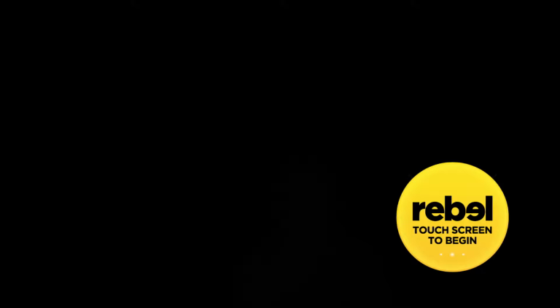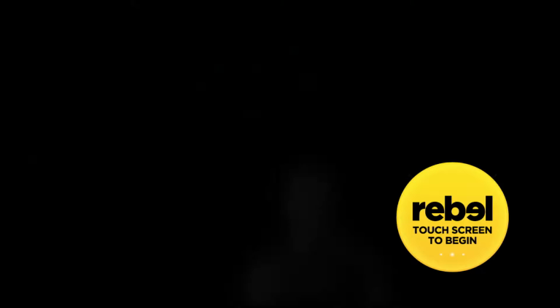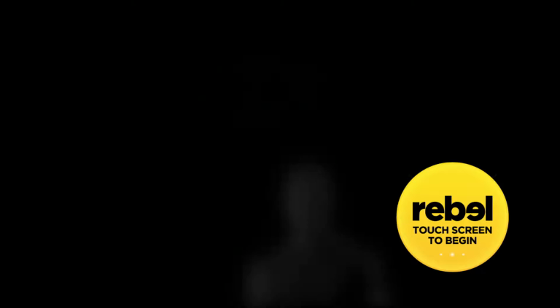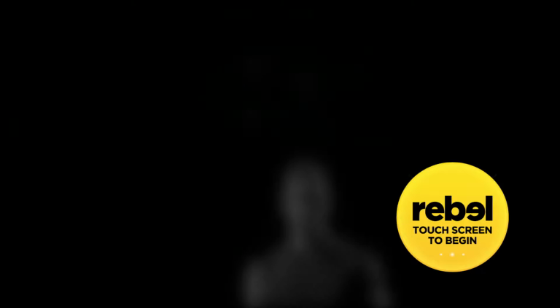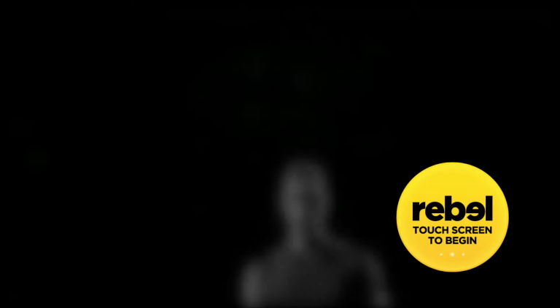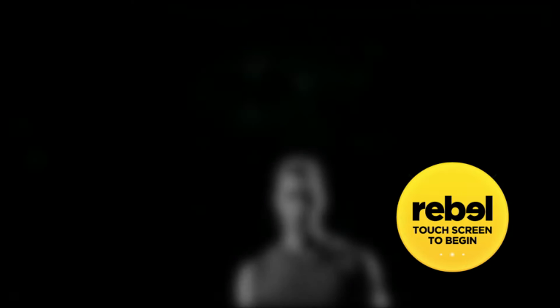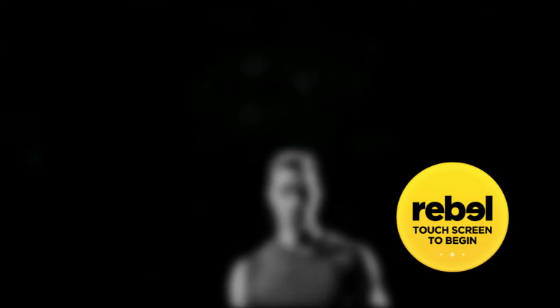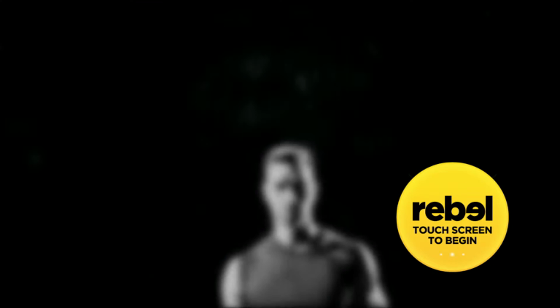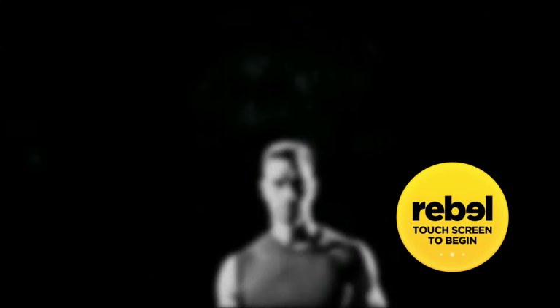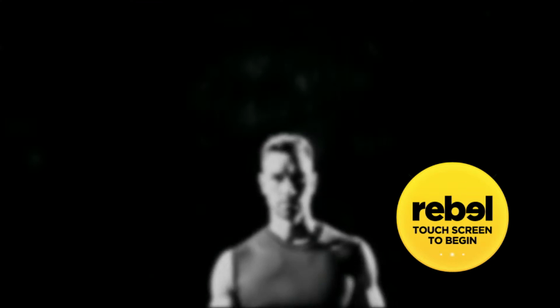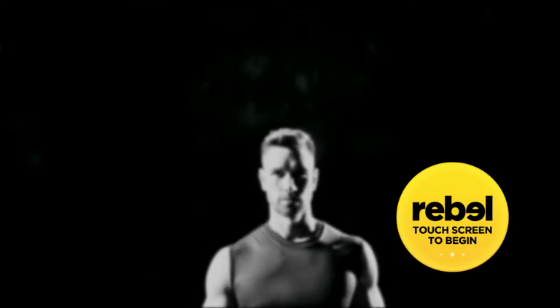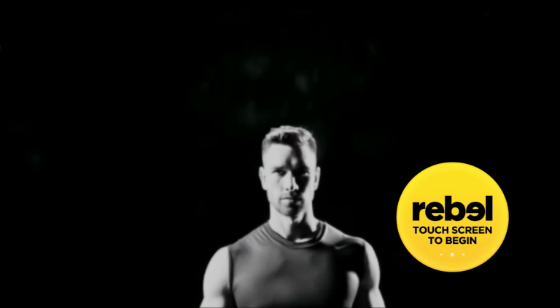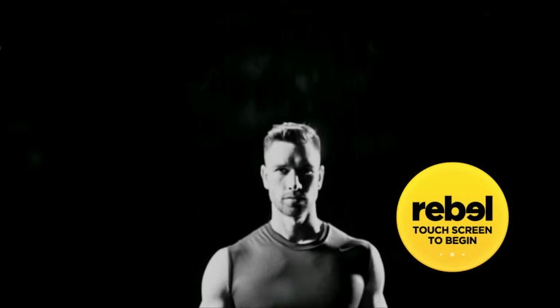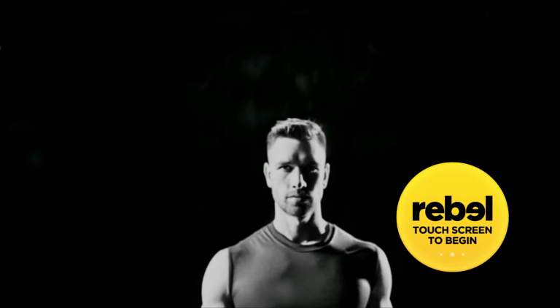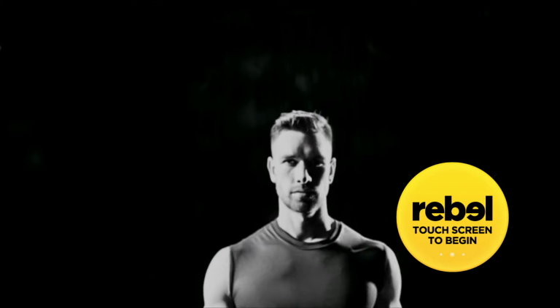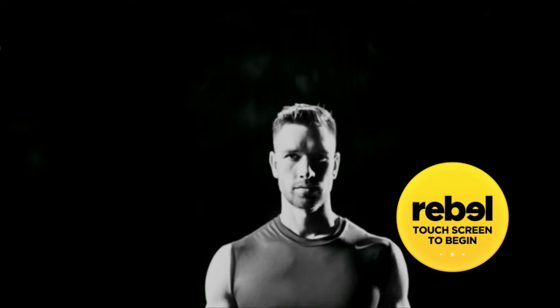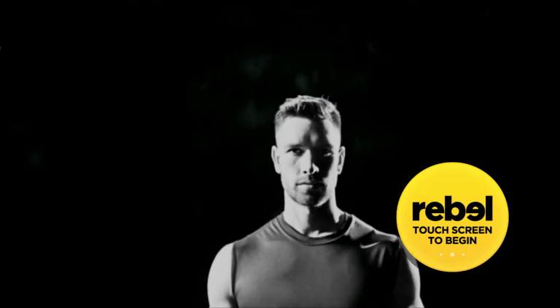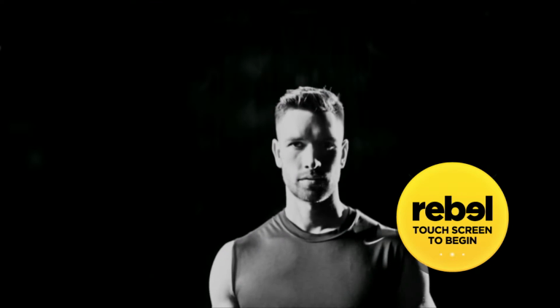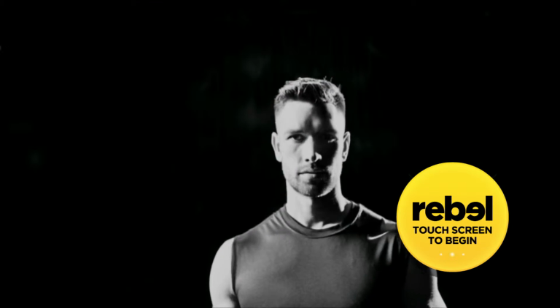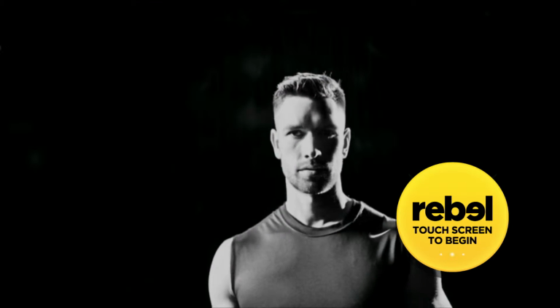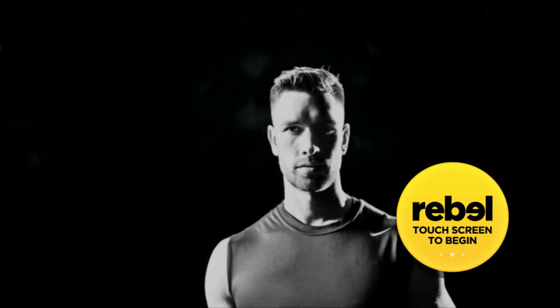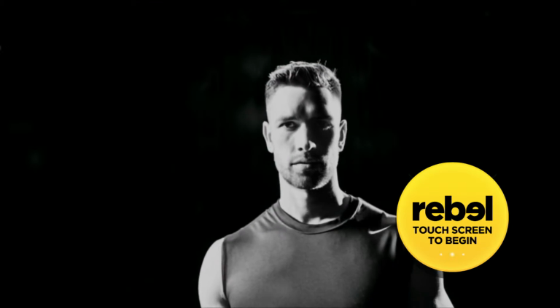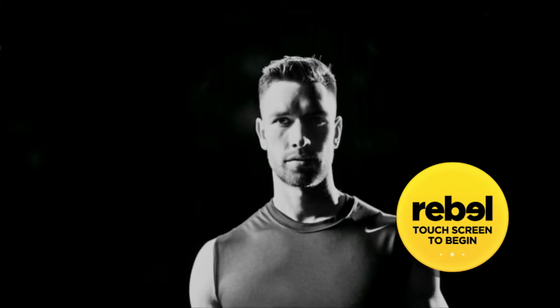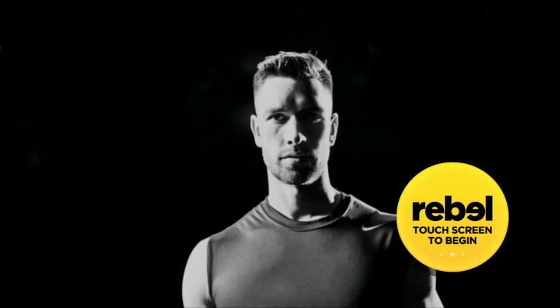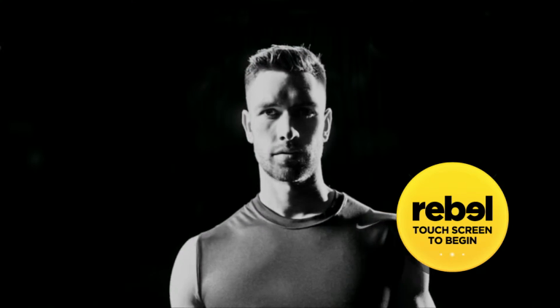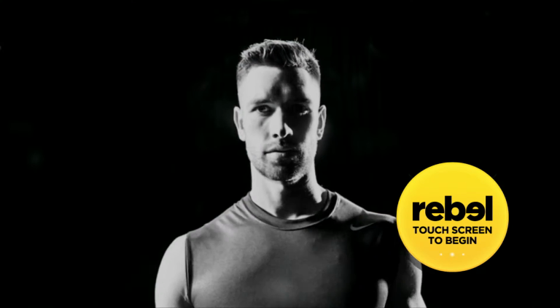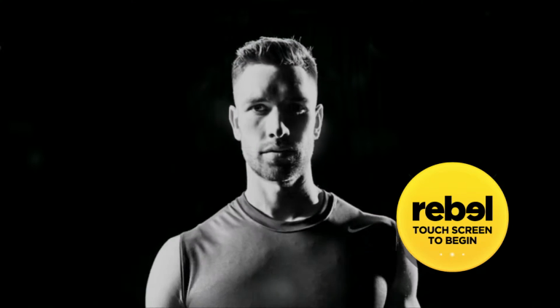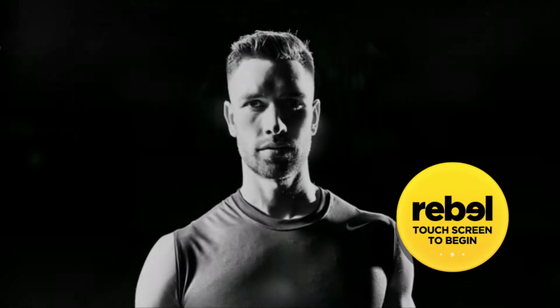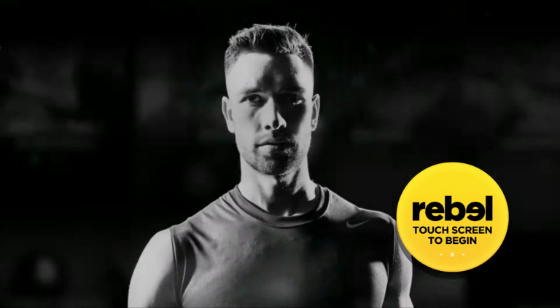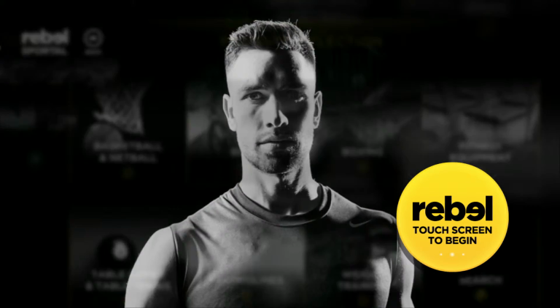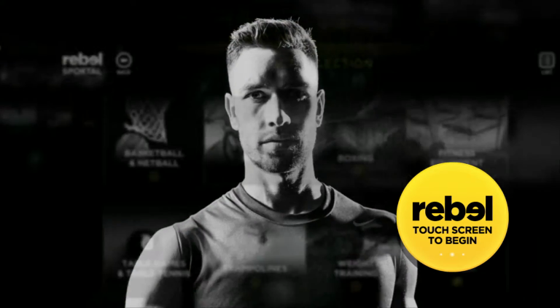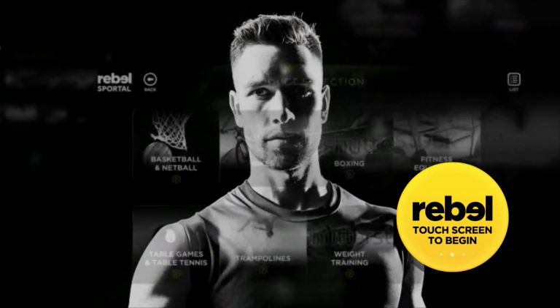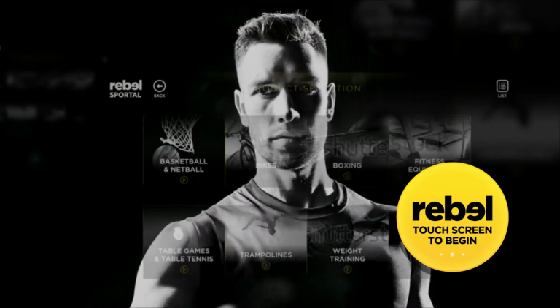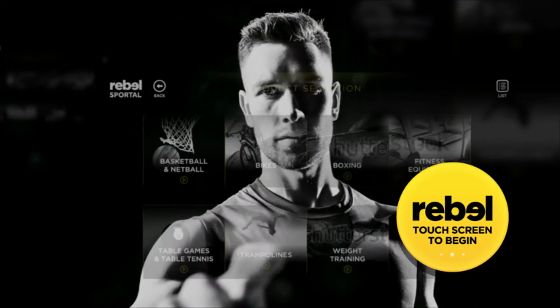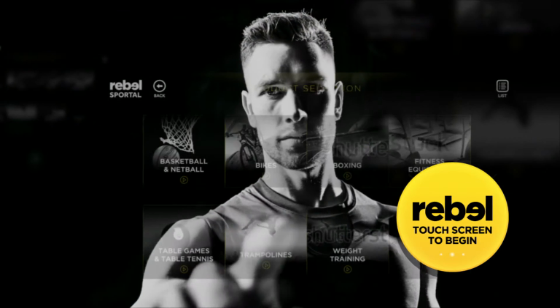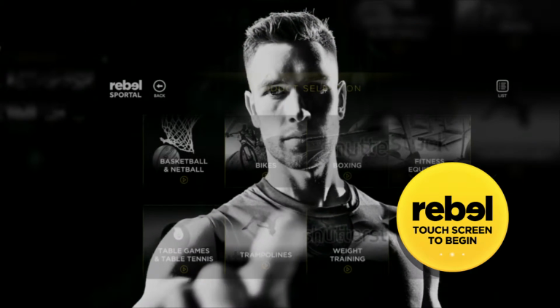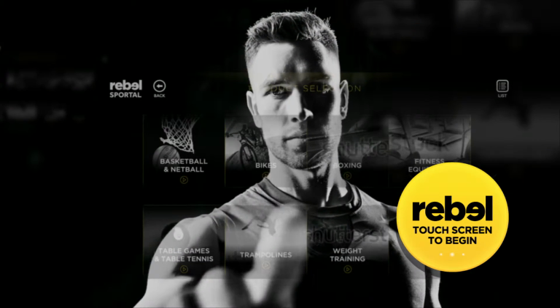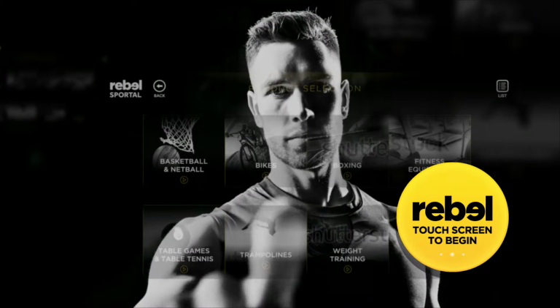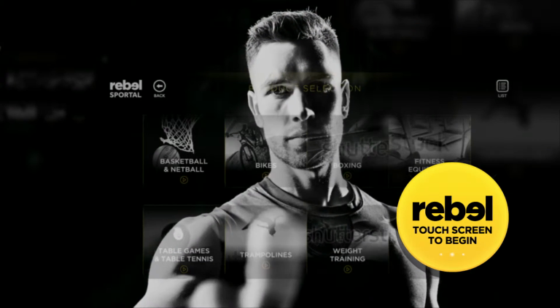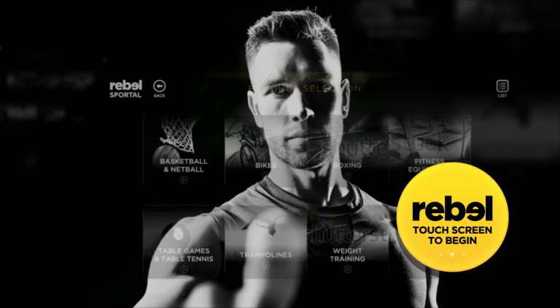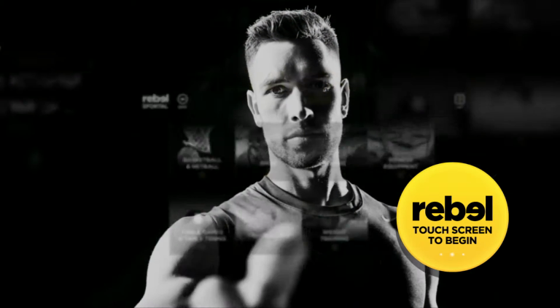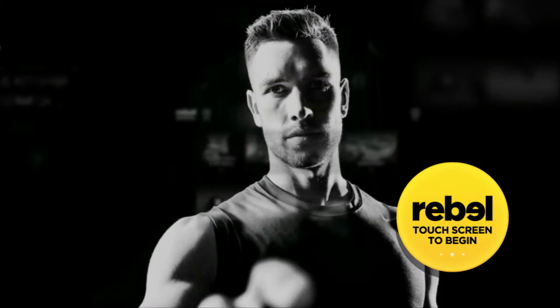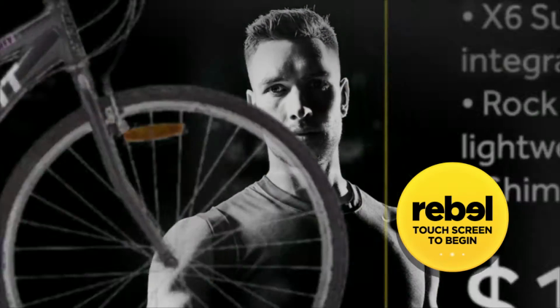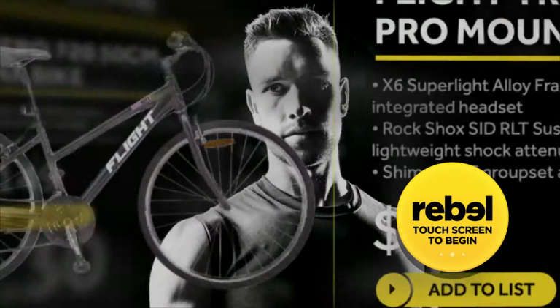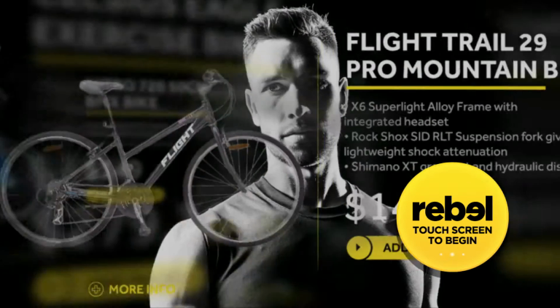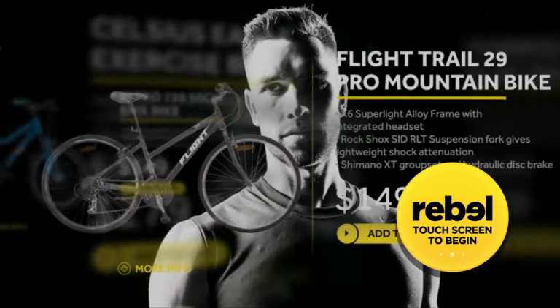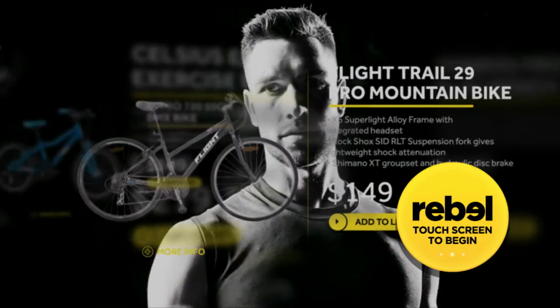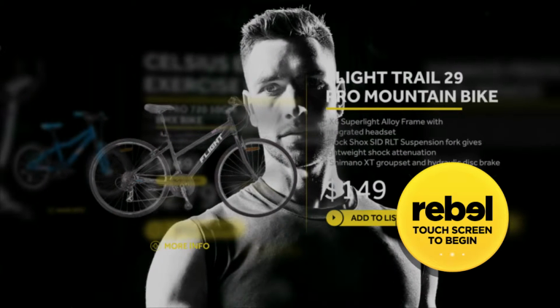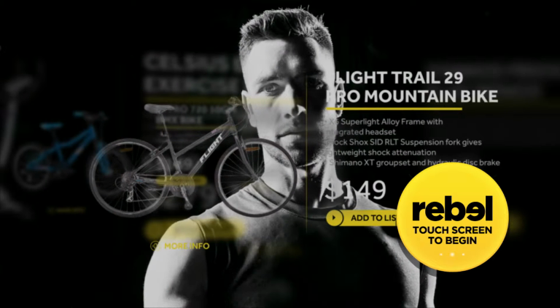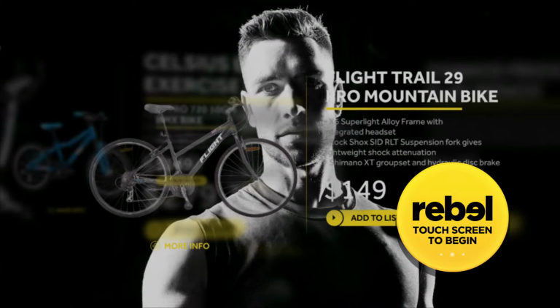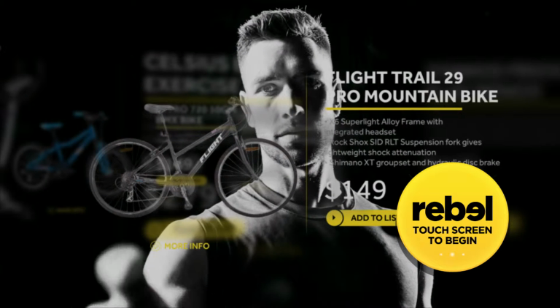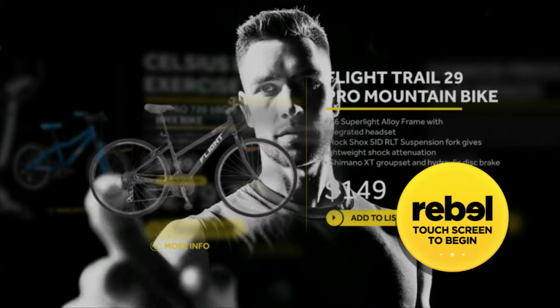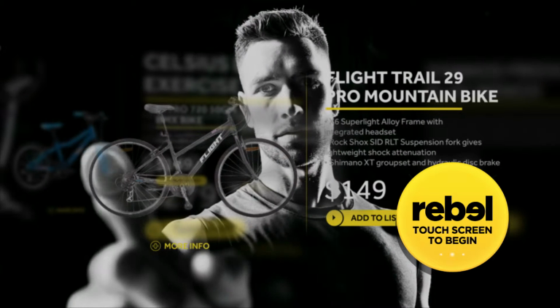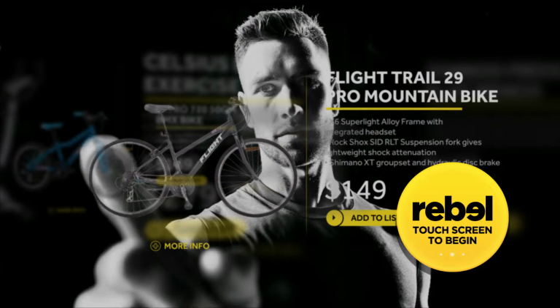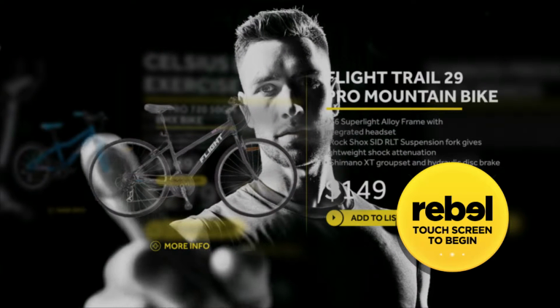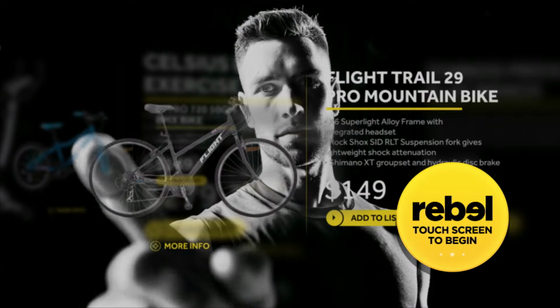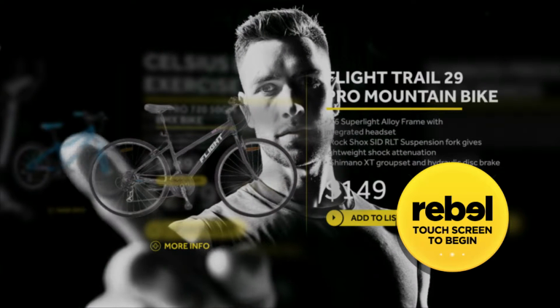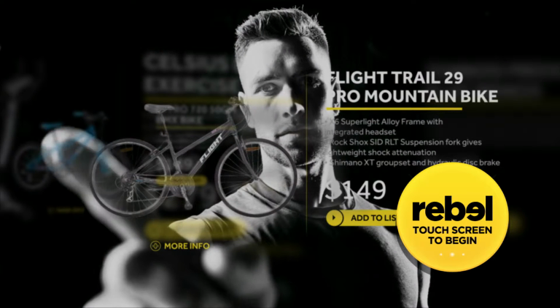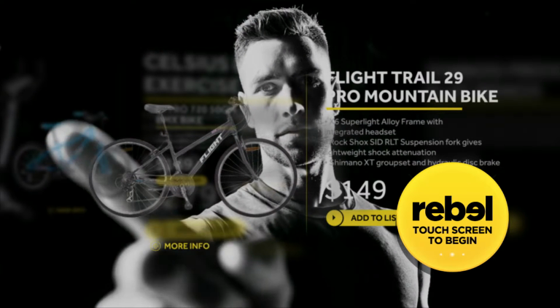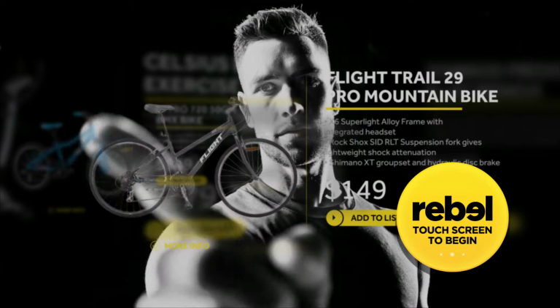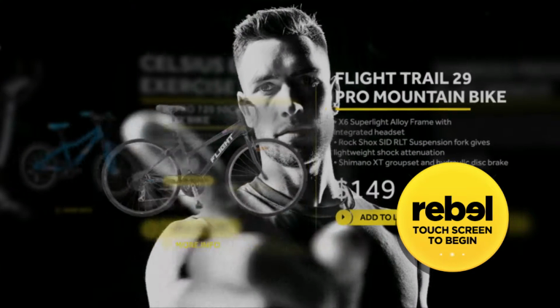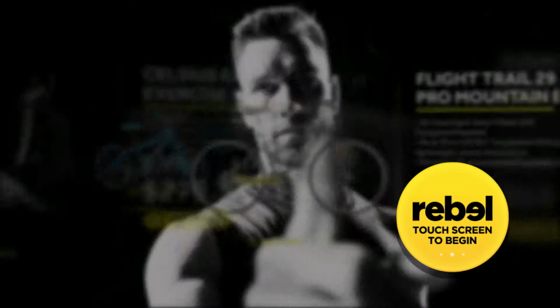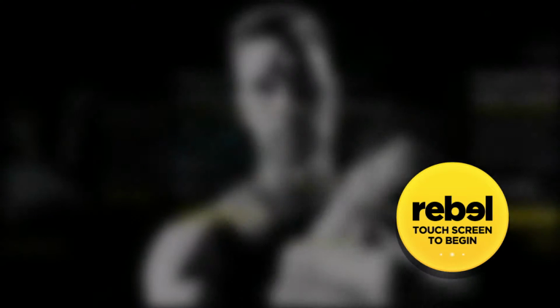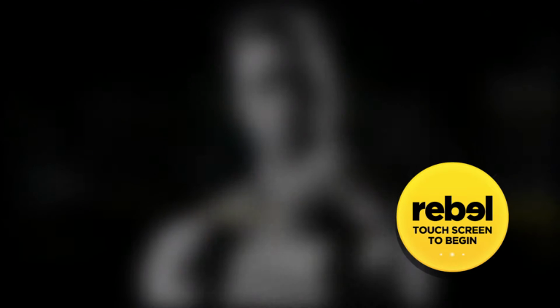Looking for more? Touch the screen to view our range of fitness equipment, weight sets, bikes, trampolines and more.